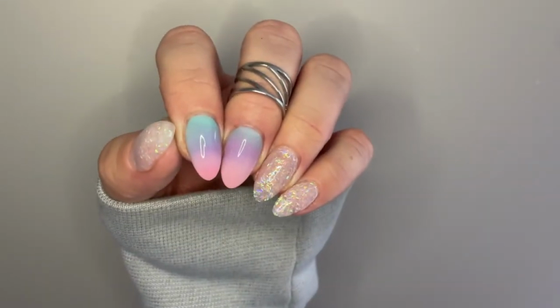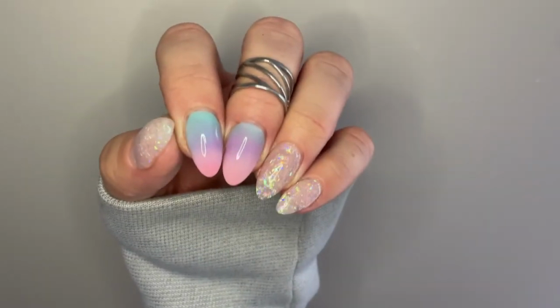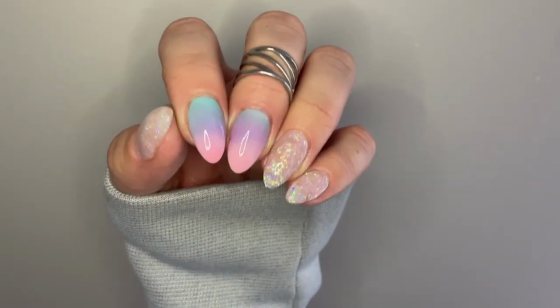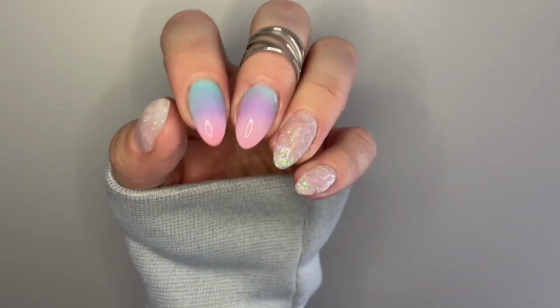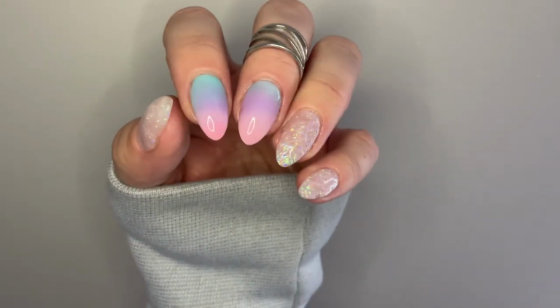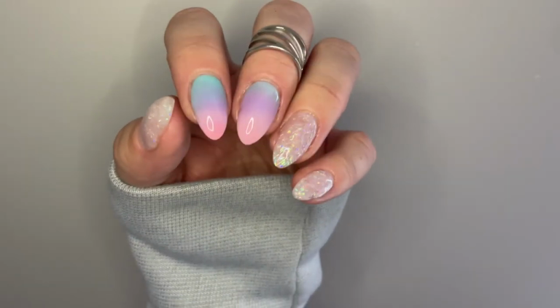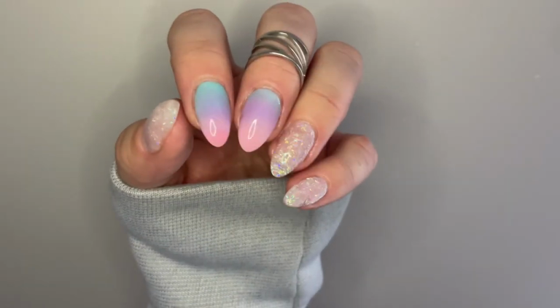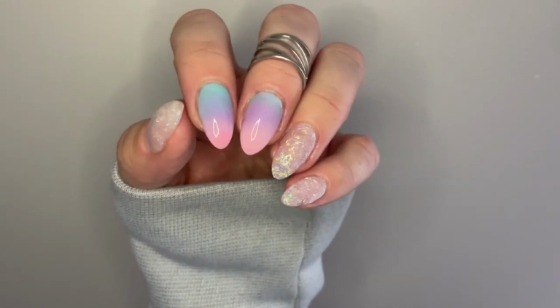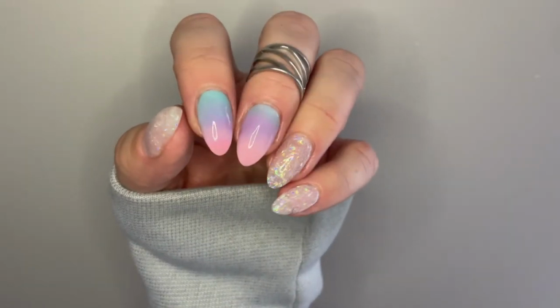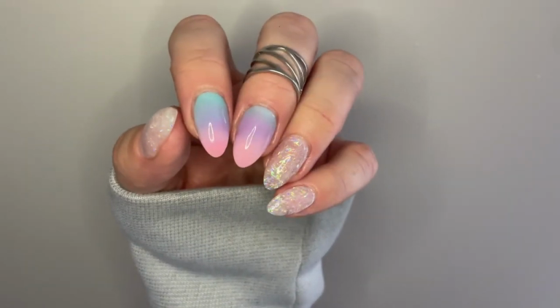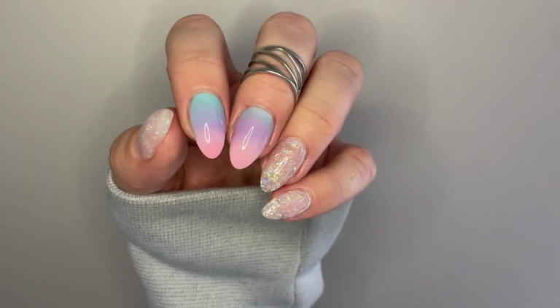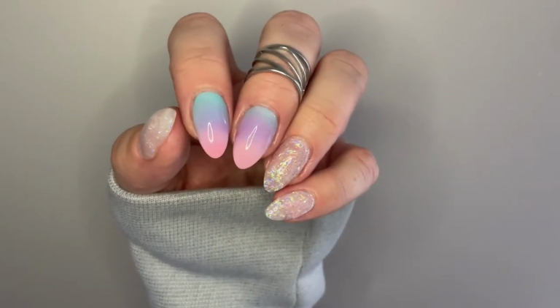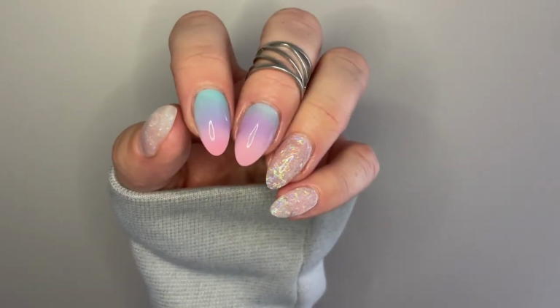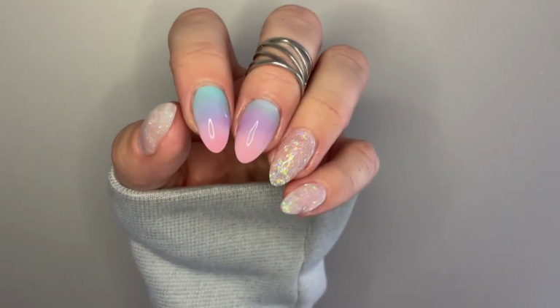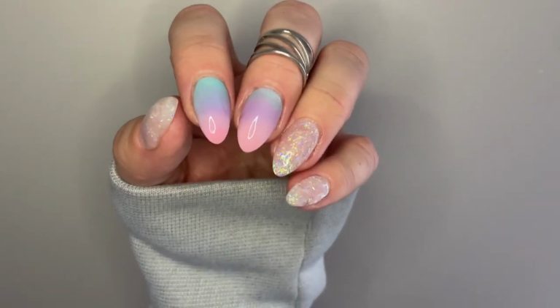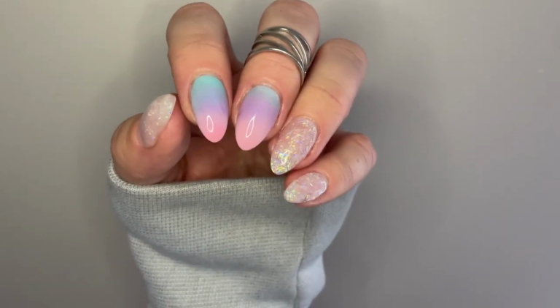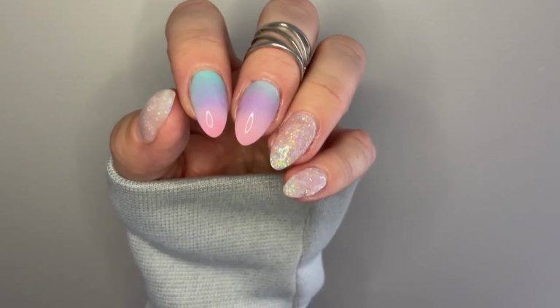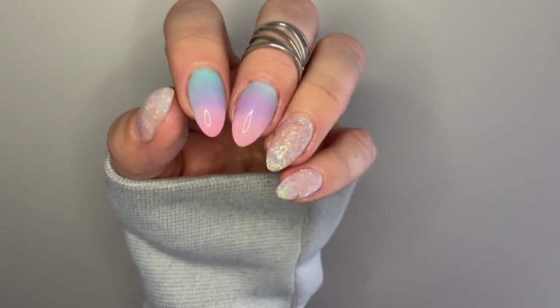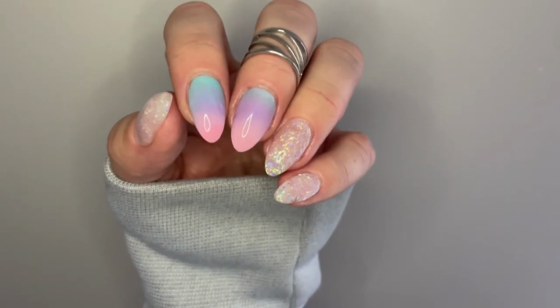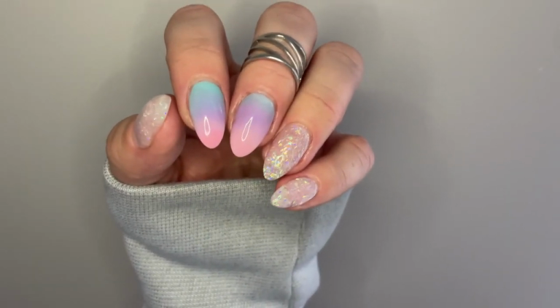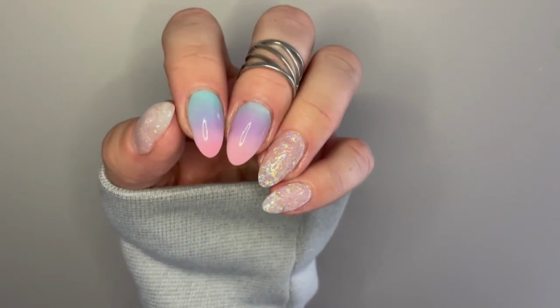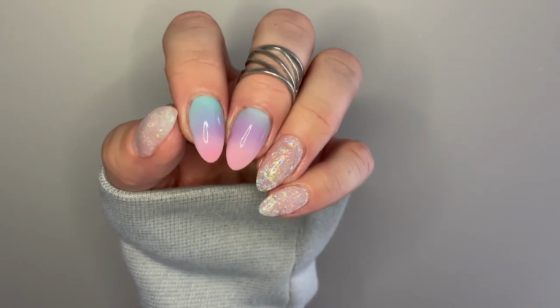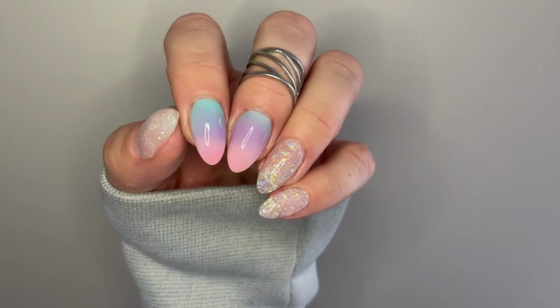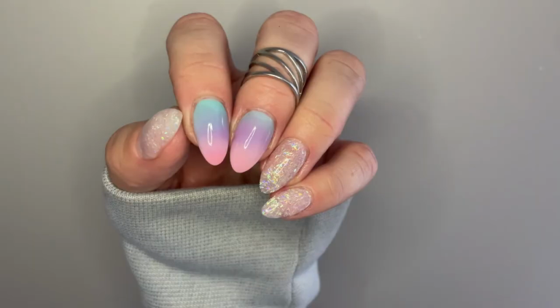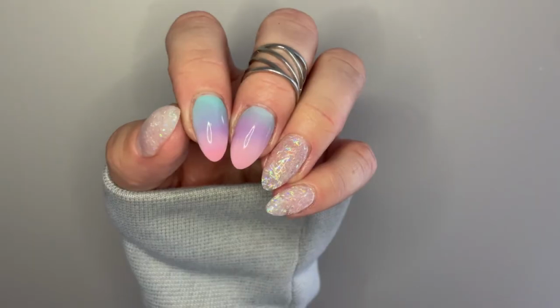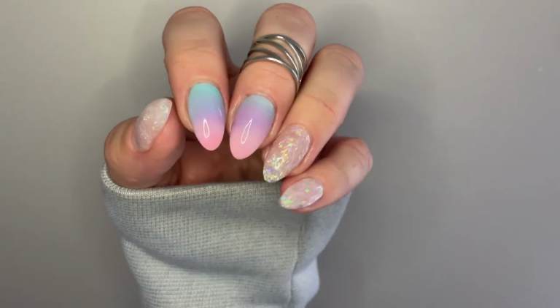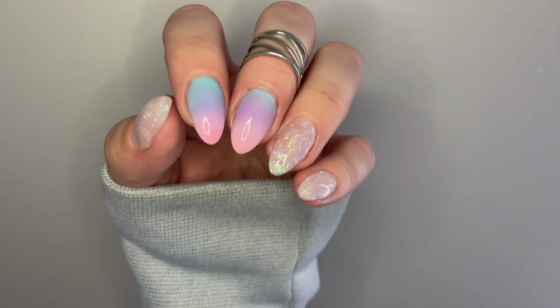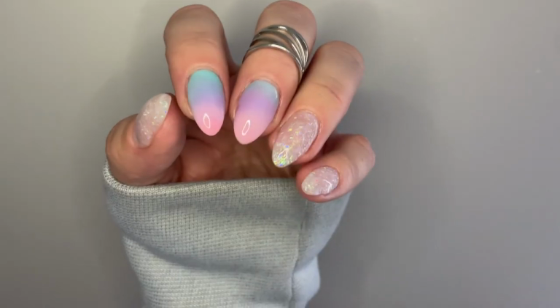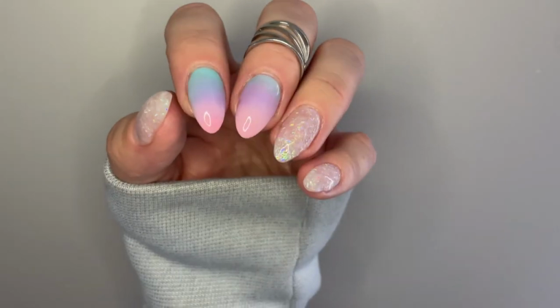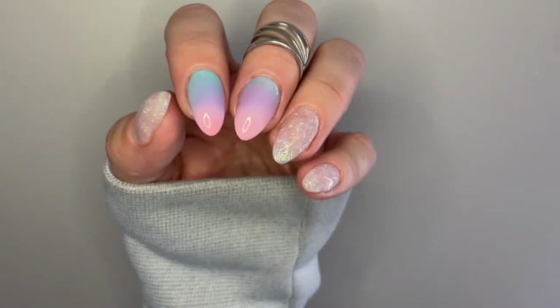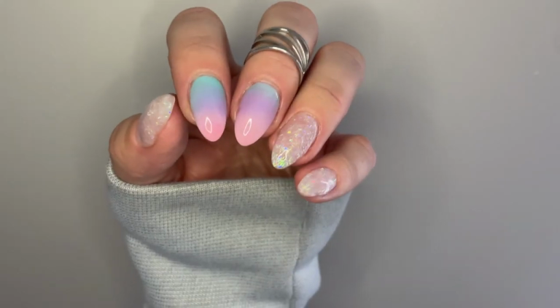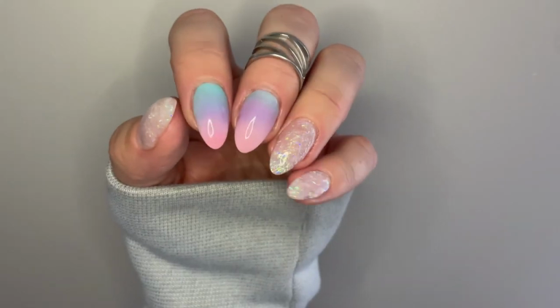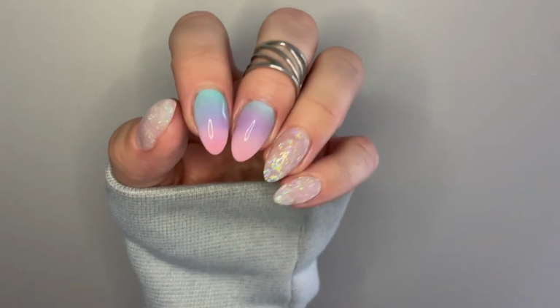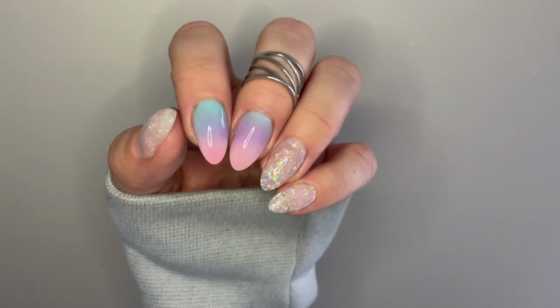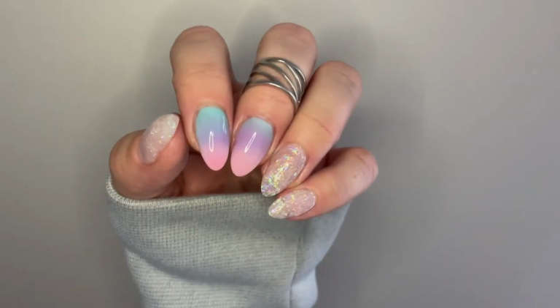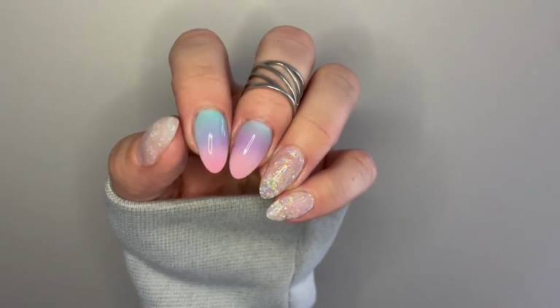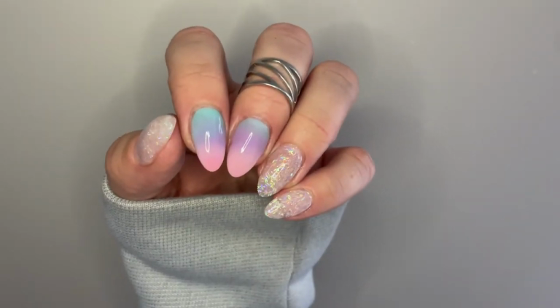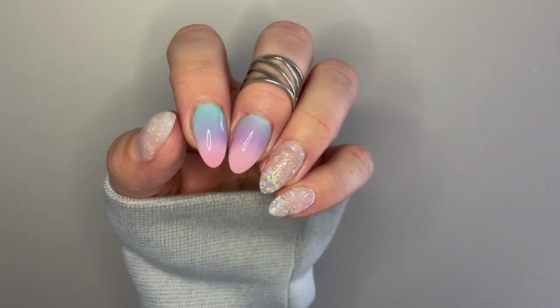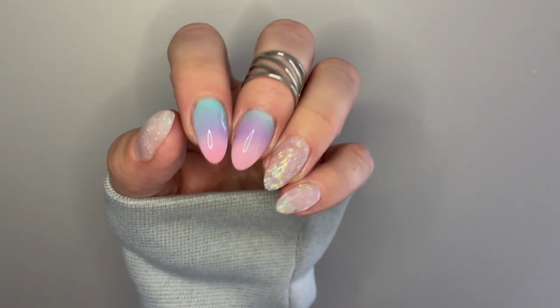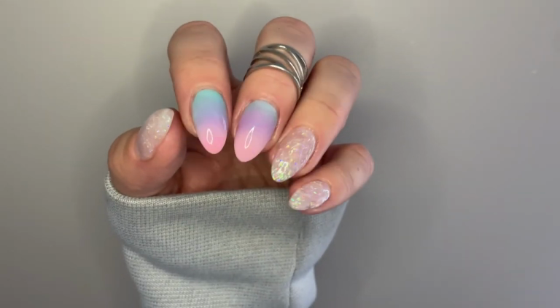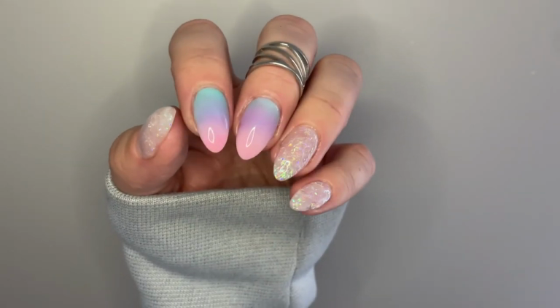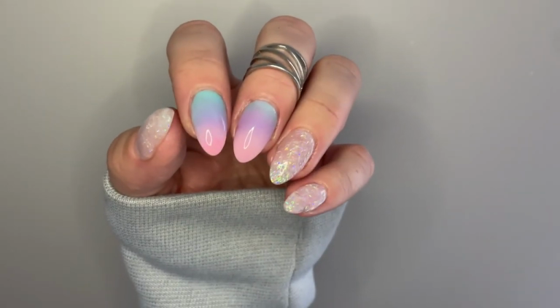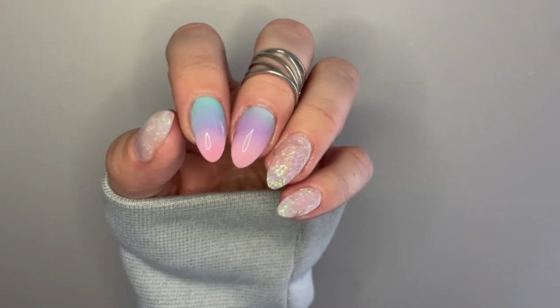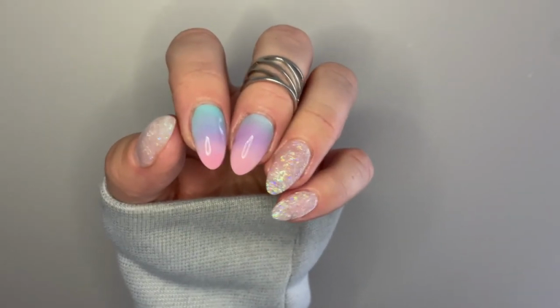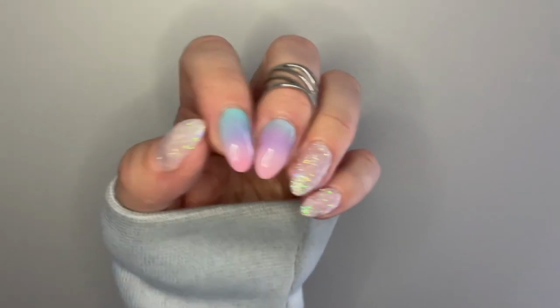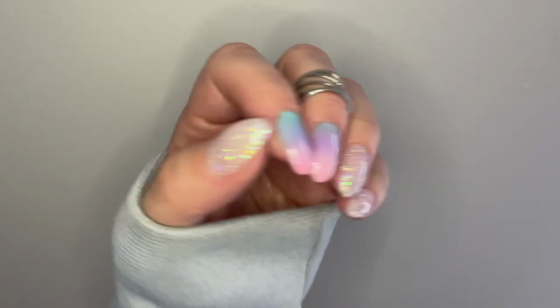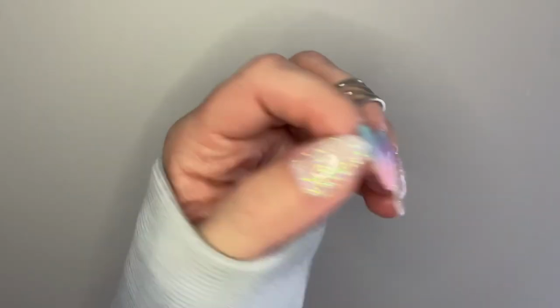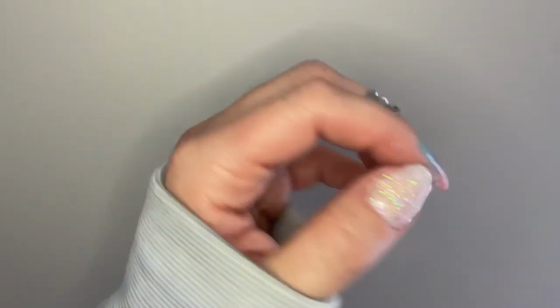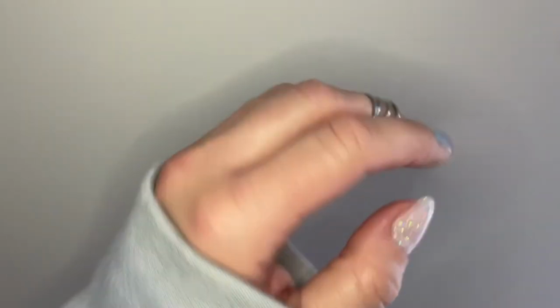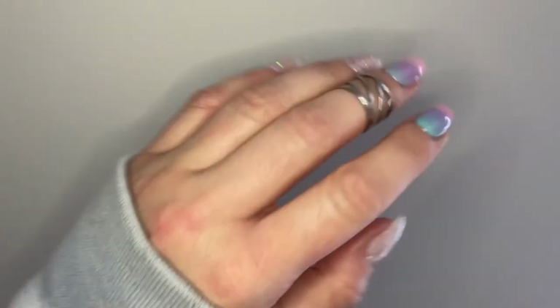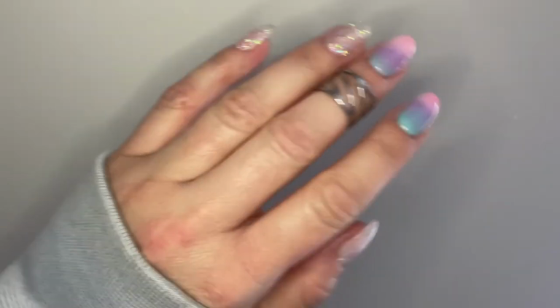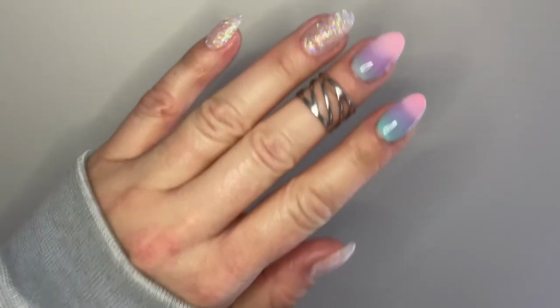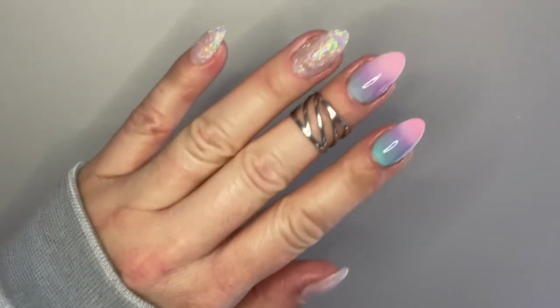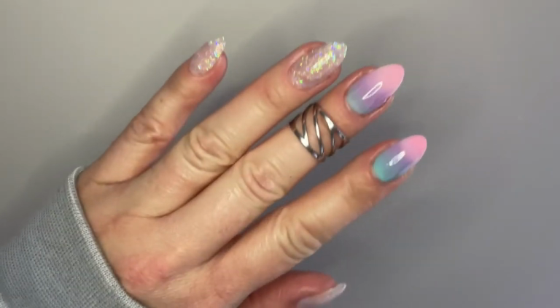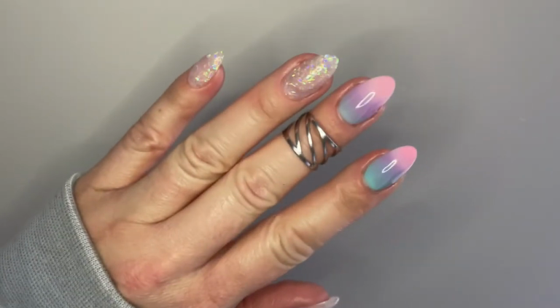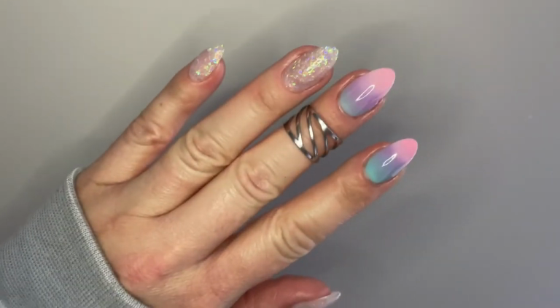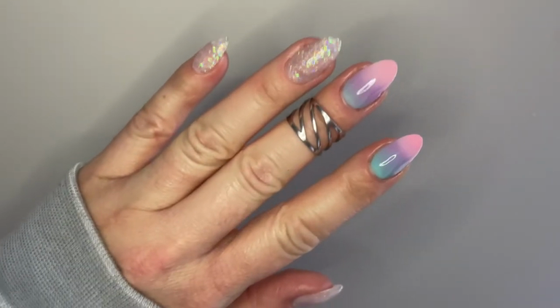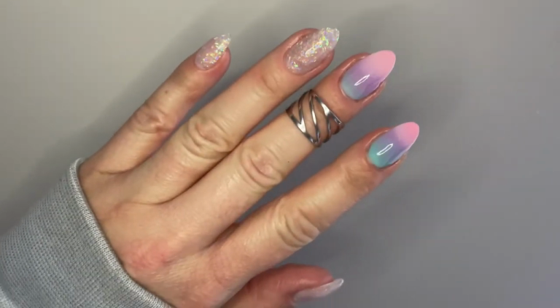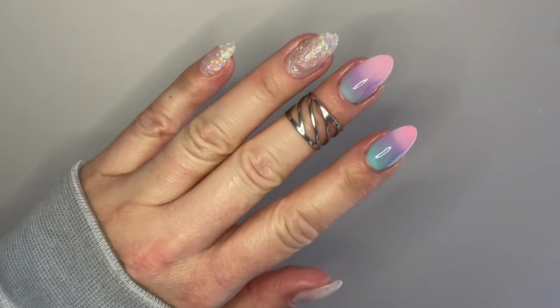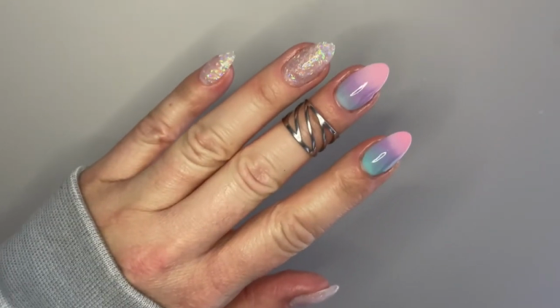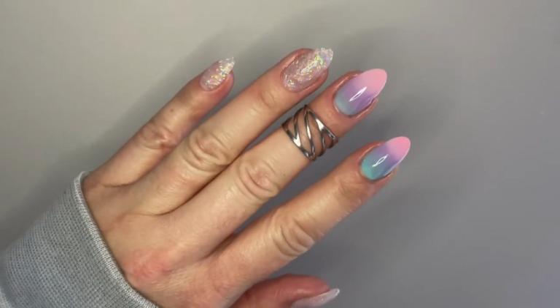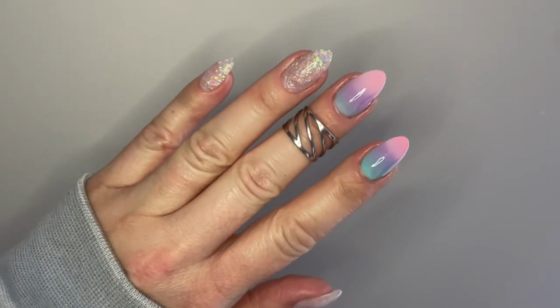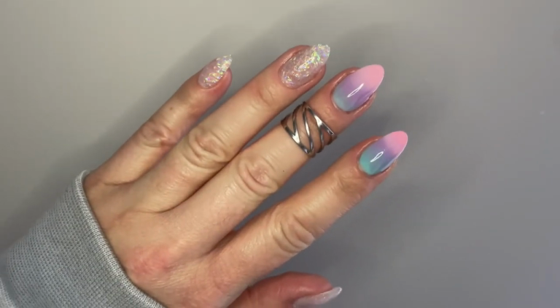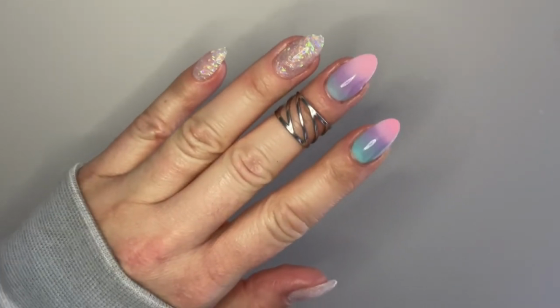Now that you've learned about ombre, come check out the next video where we talk about how to do an easy color block. Thanks so much for joining me today, Nail Crew!